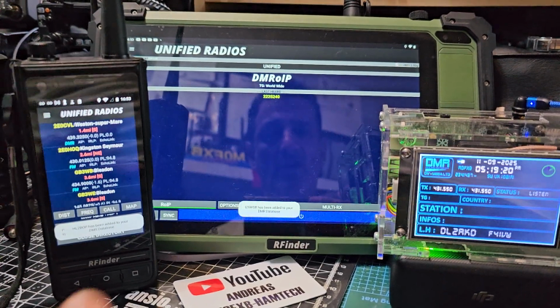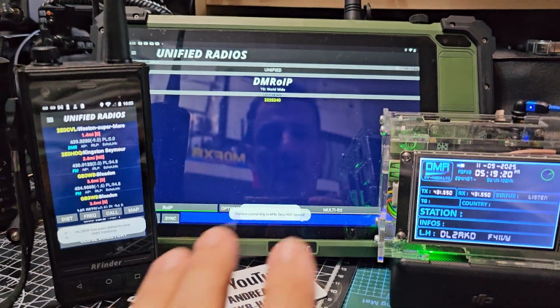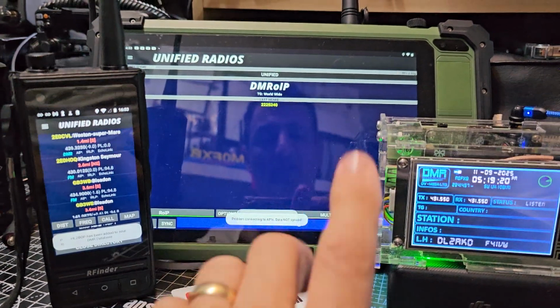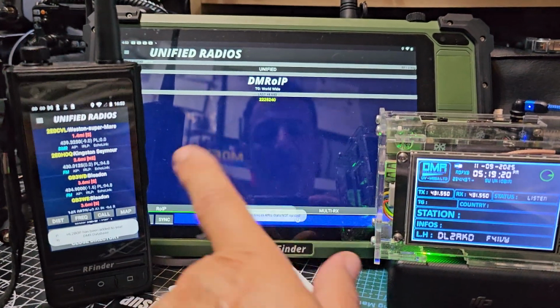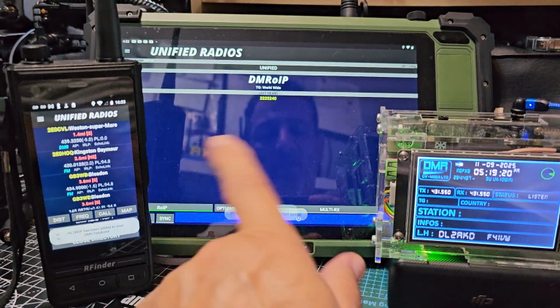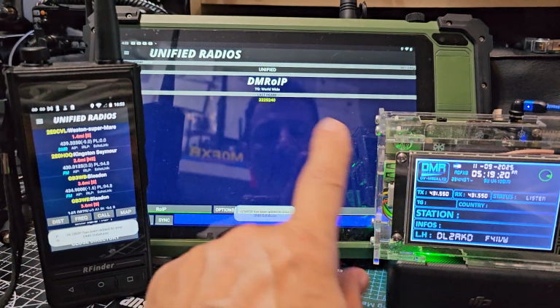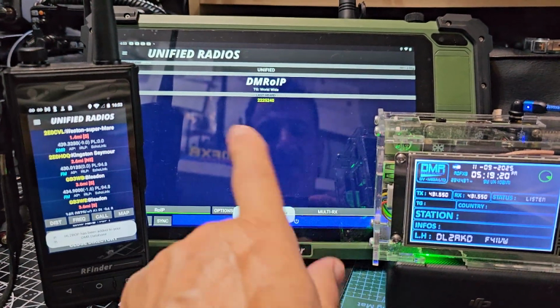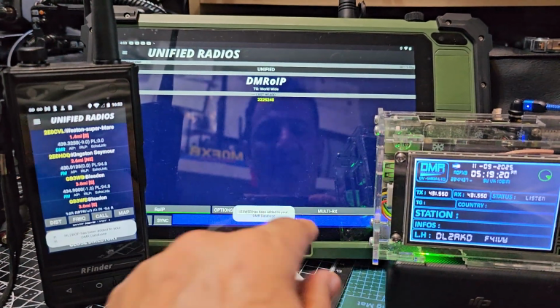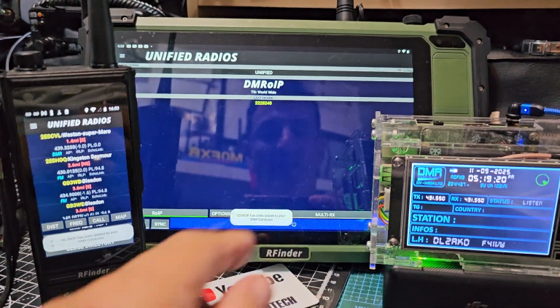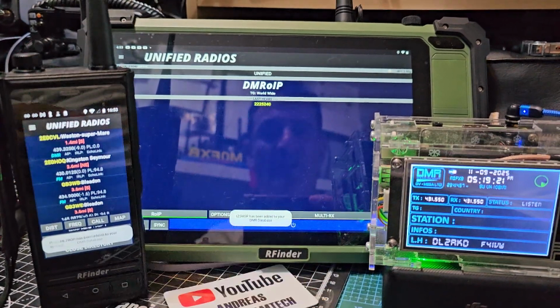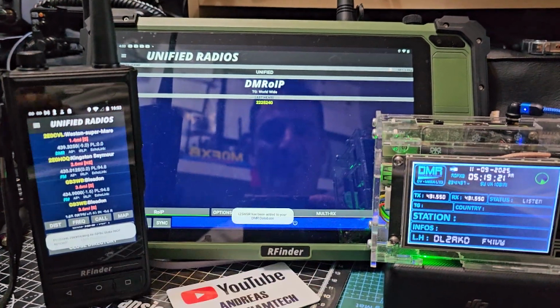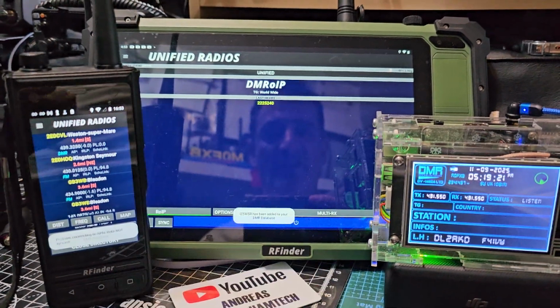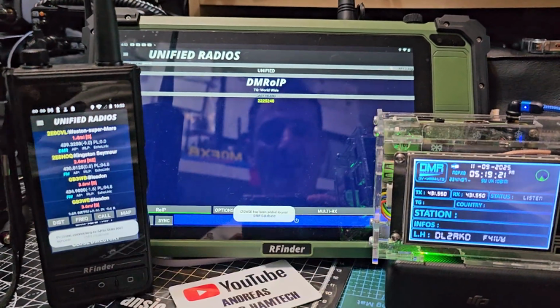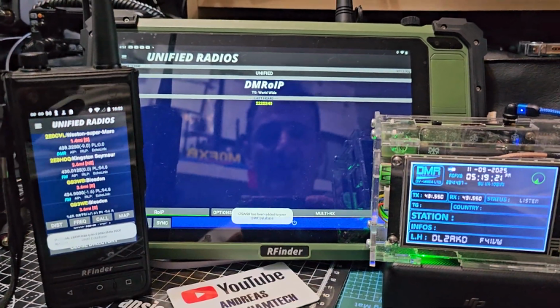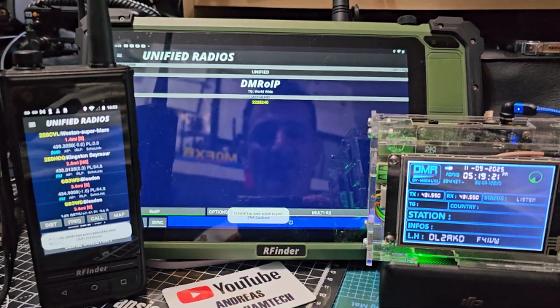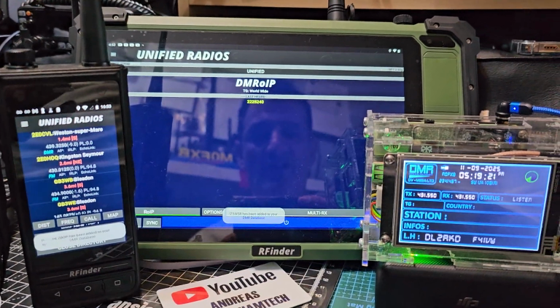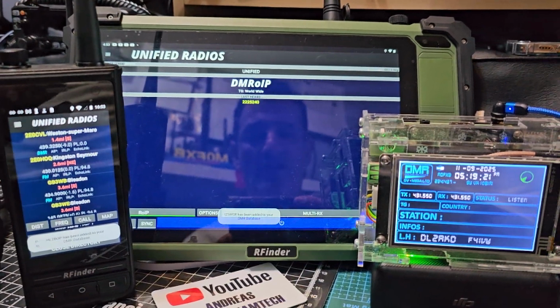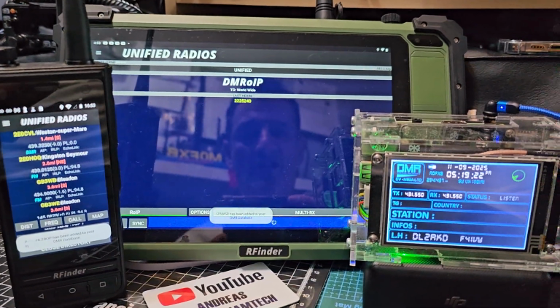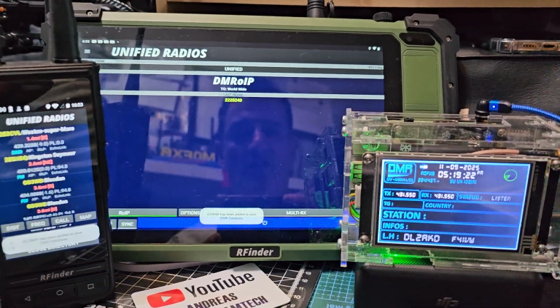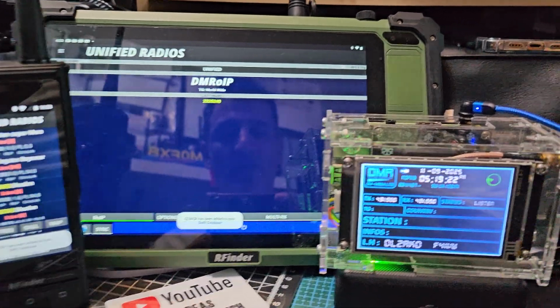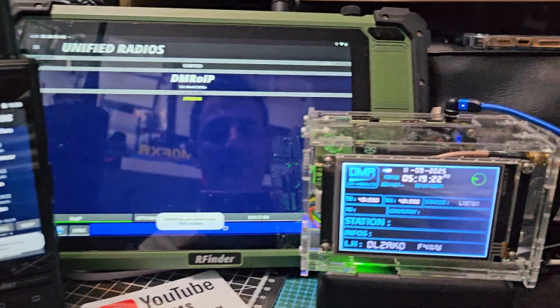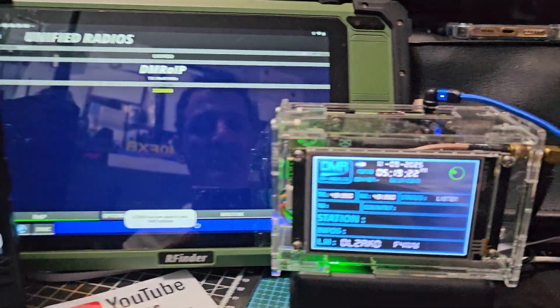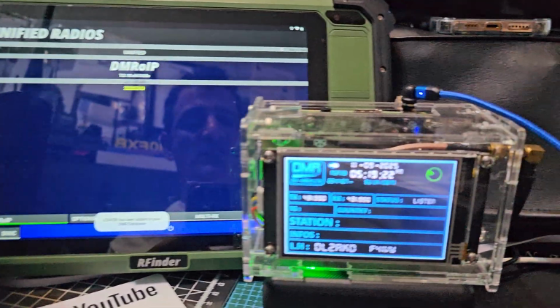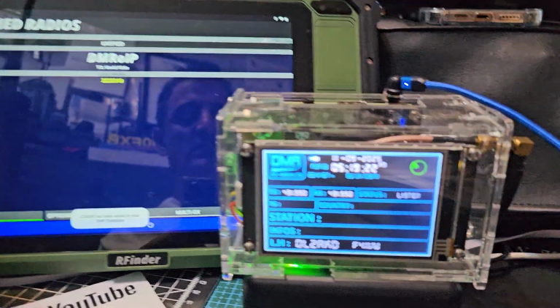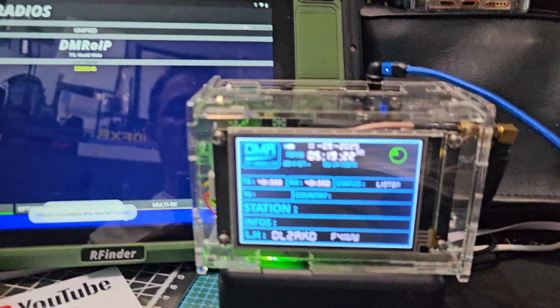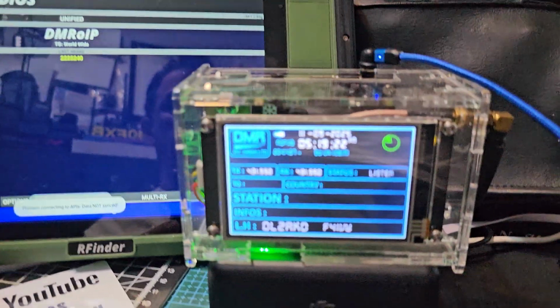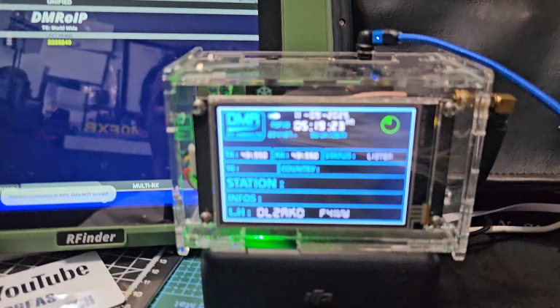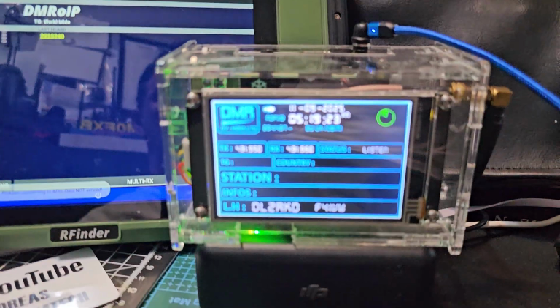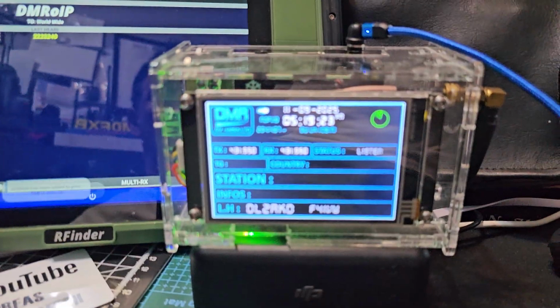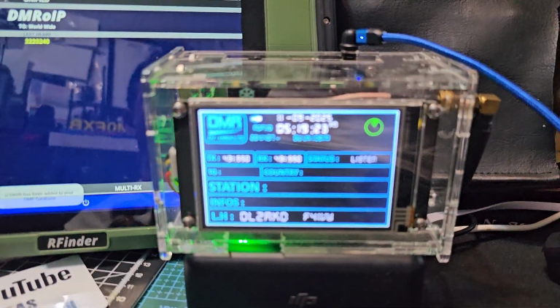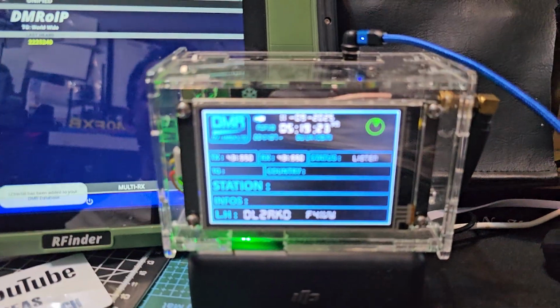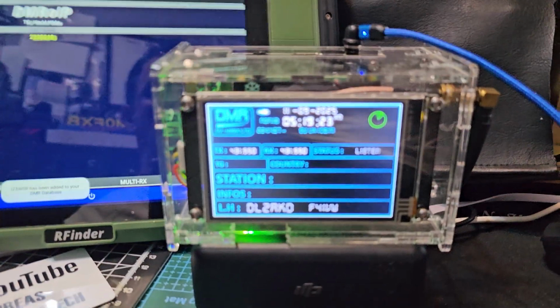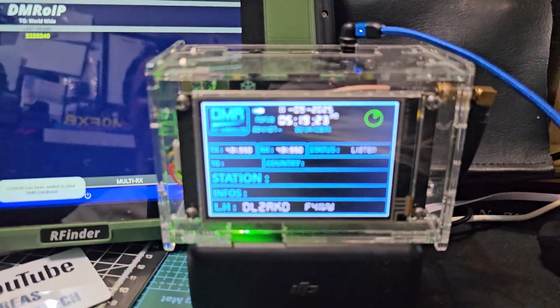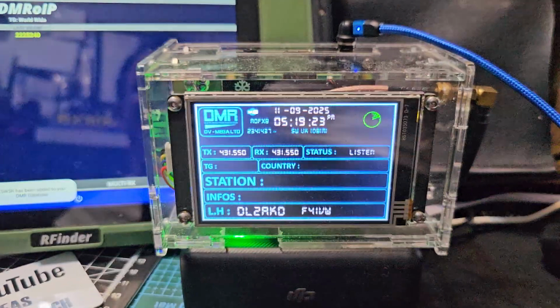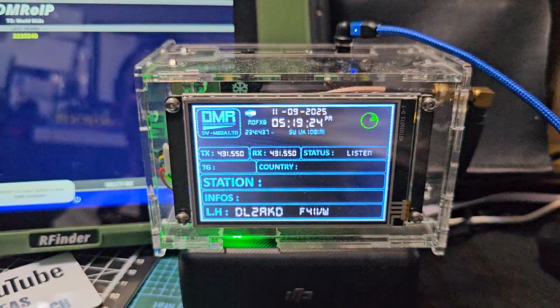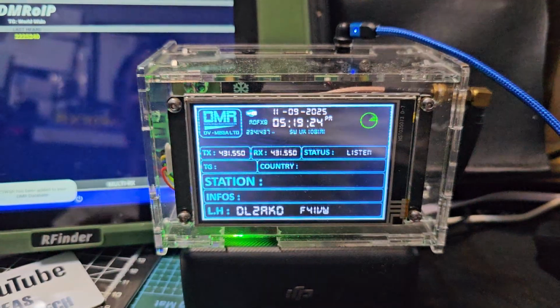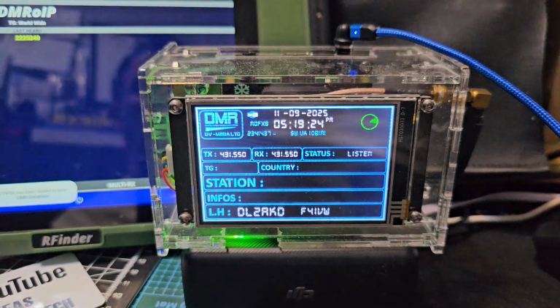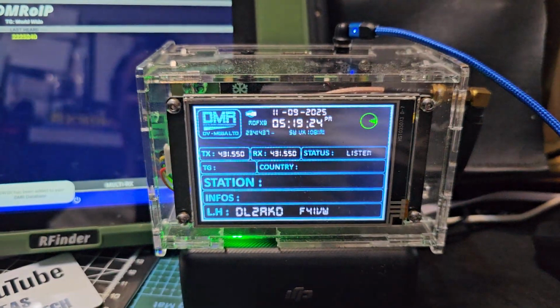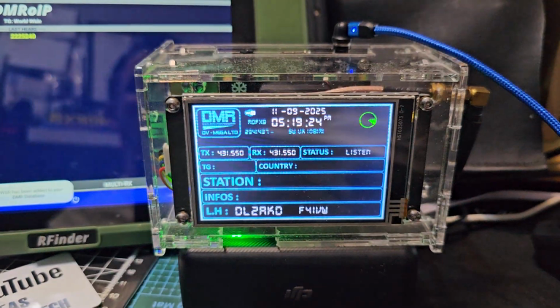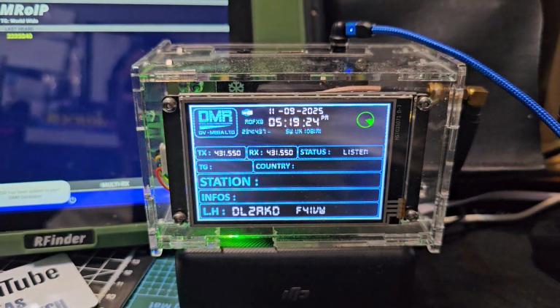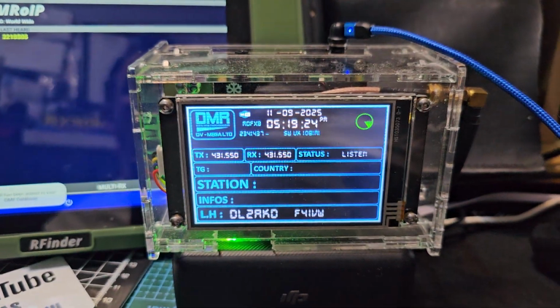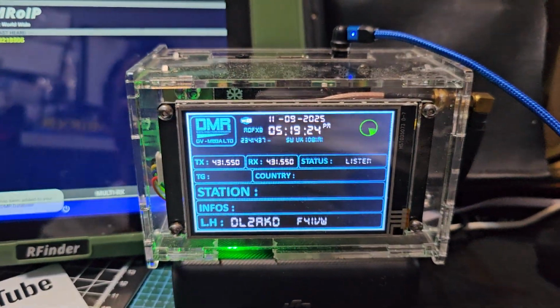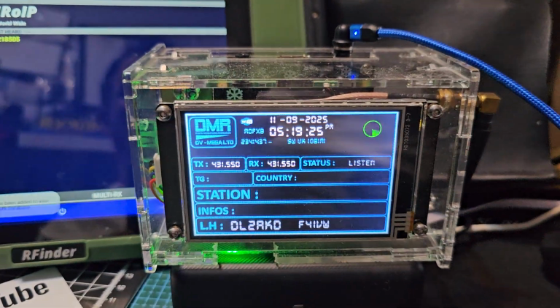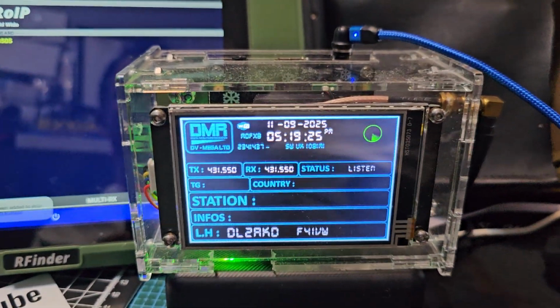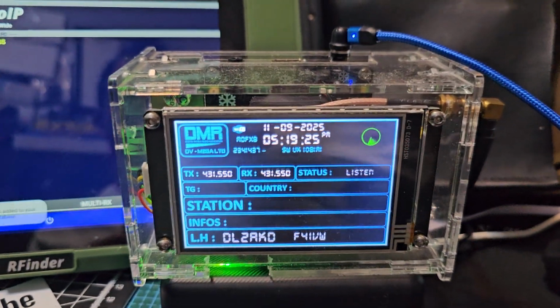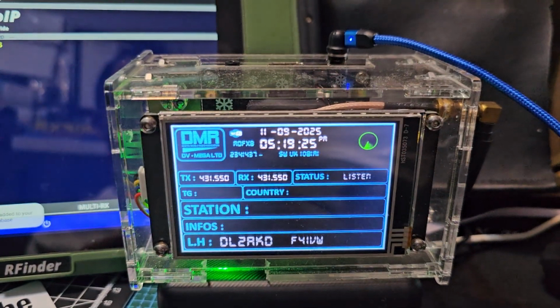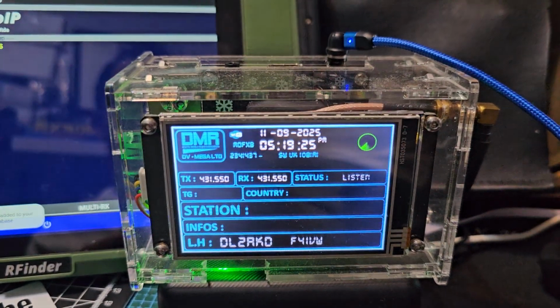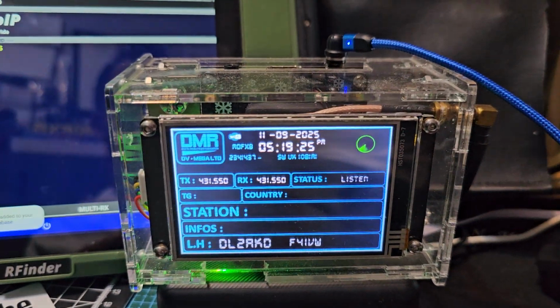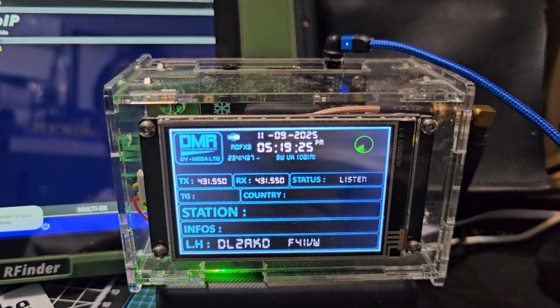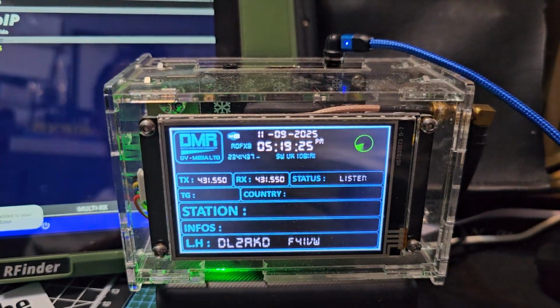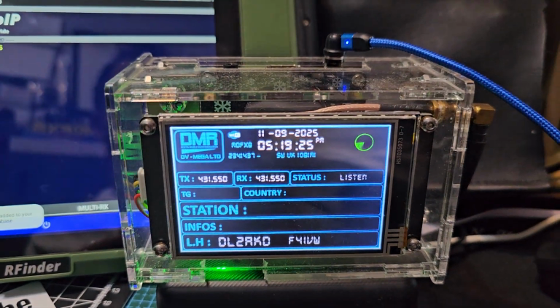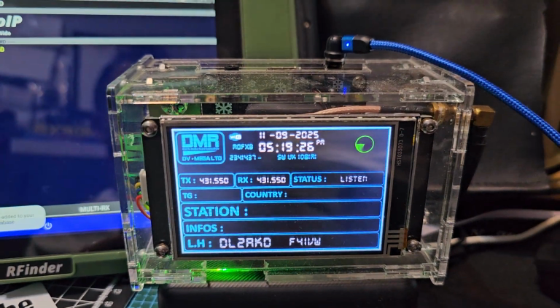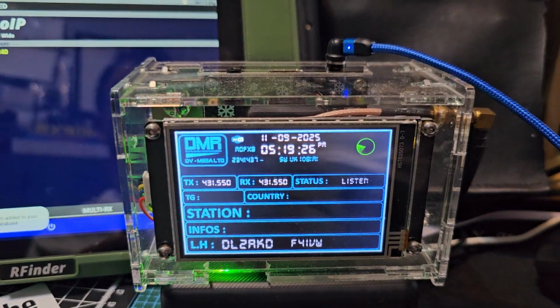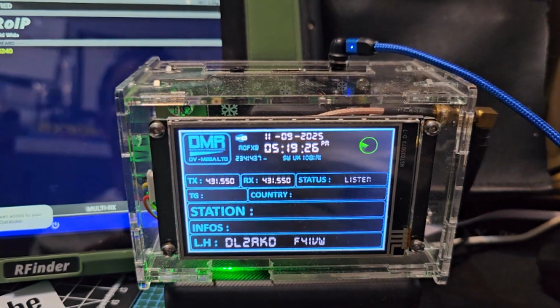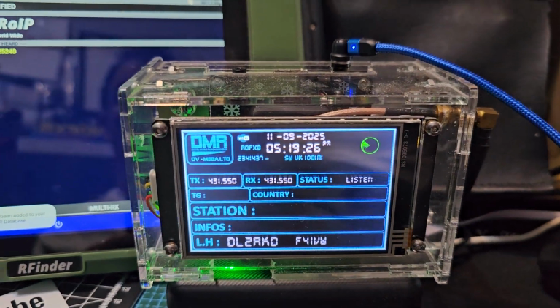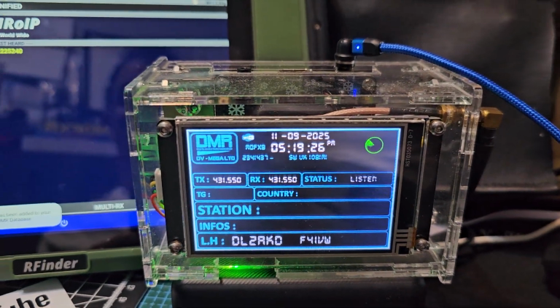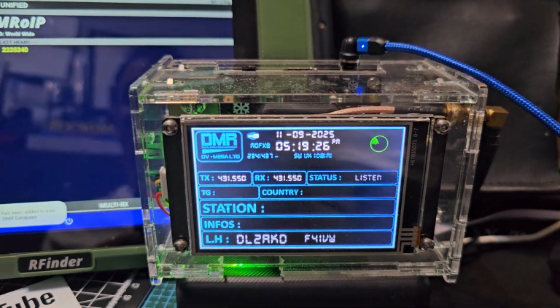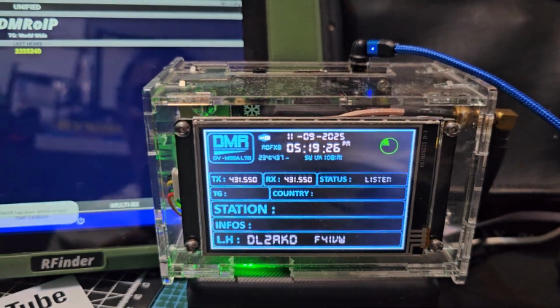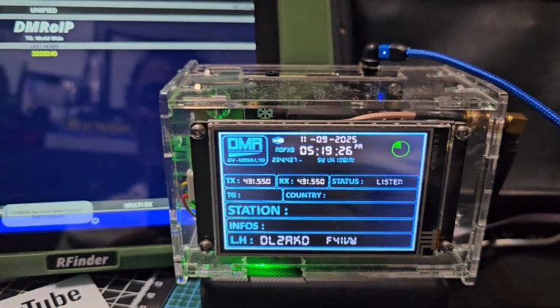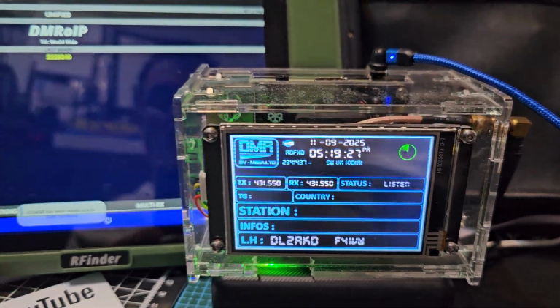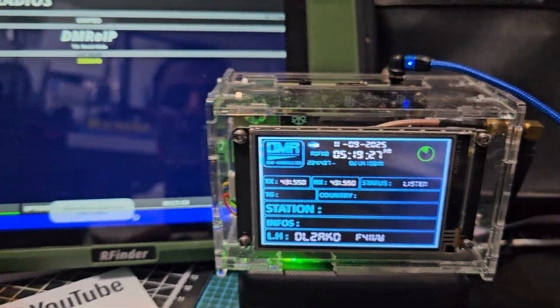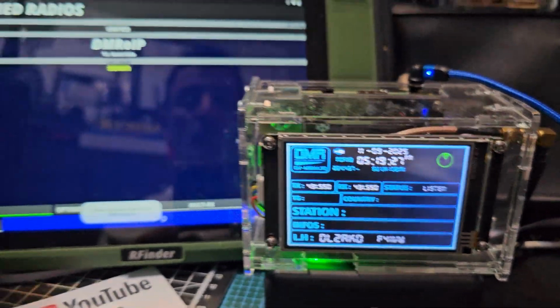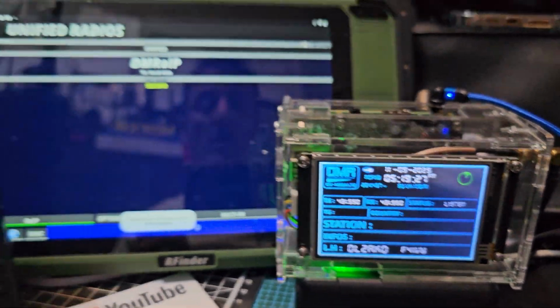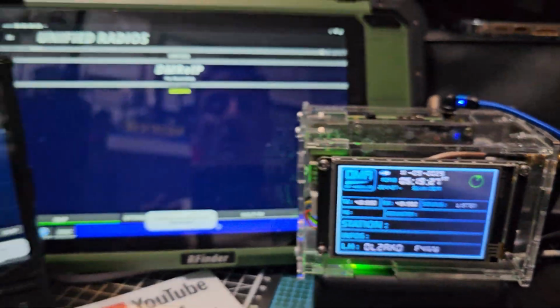This is the DV Mega Hotspot — they're coming up with a new update very soon as well.